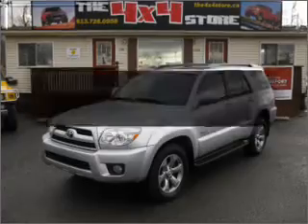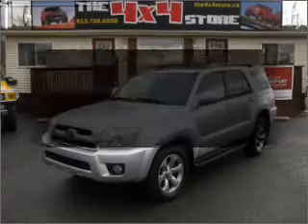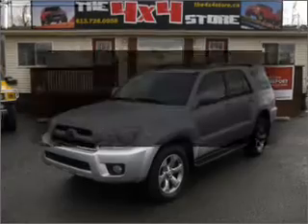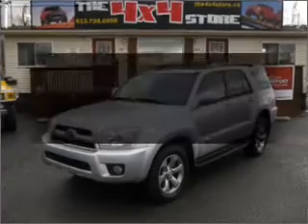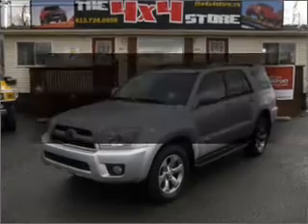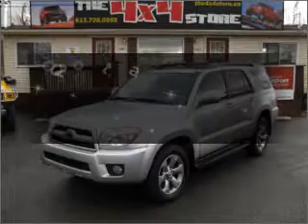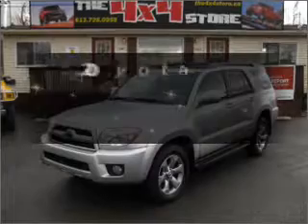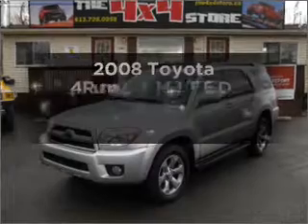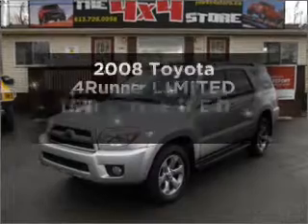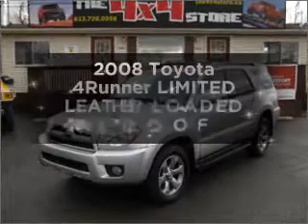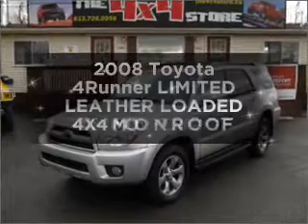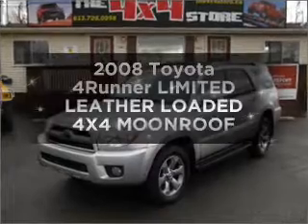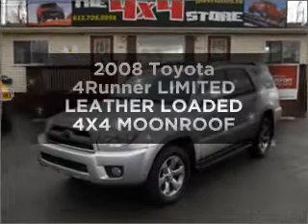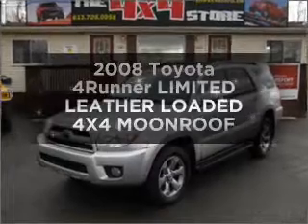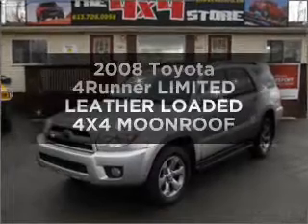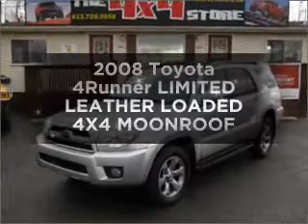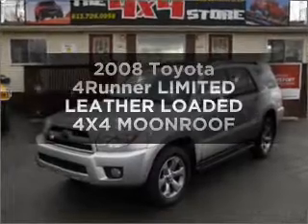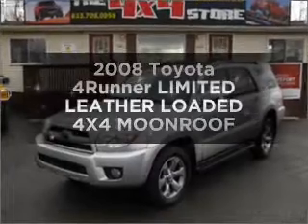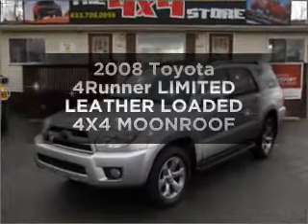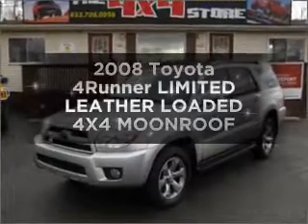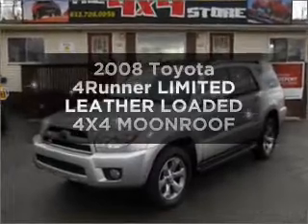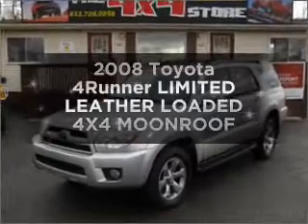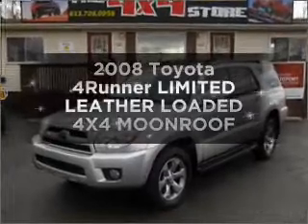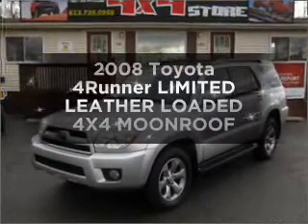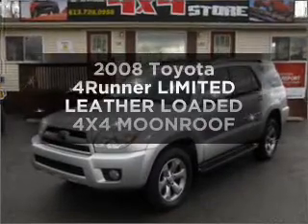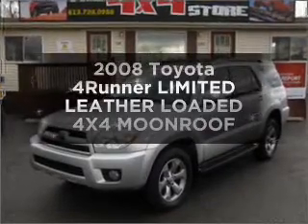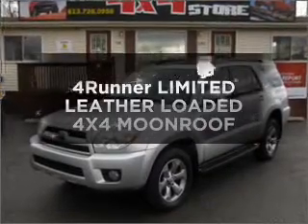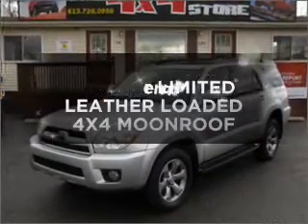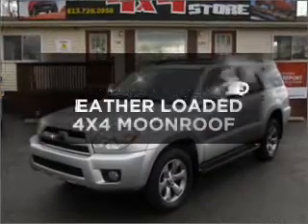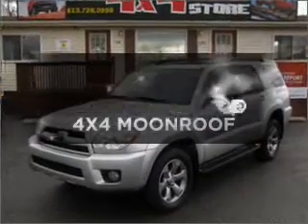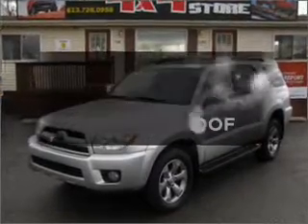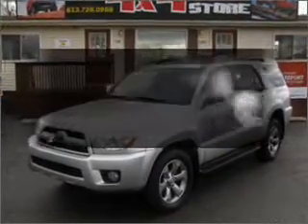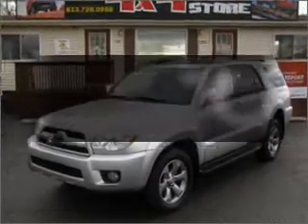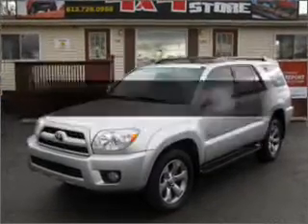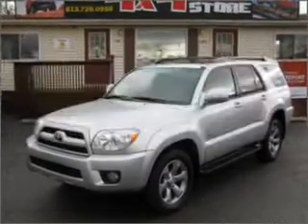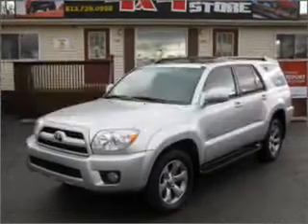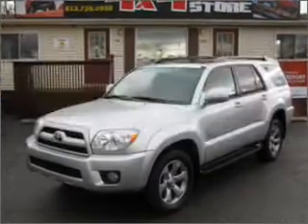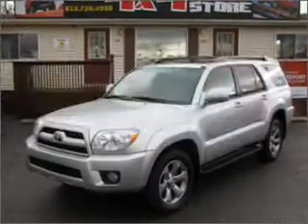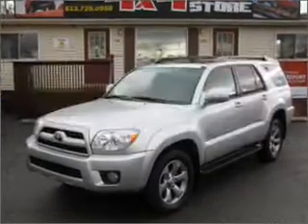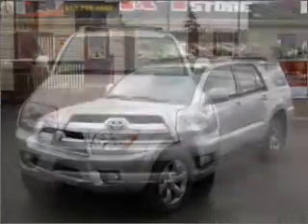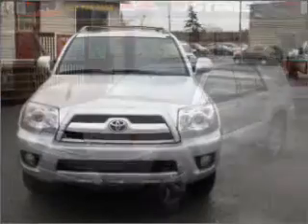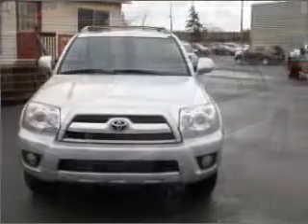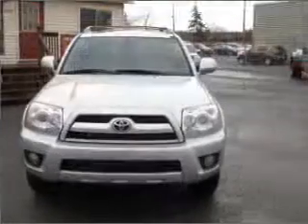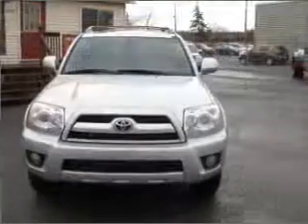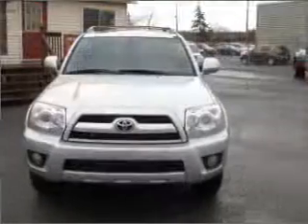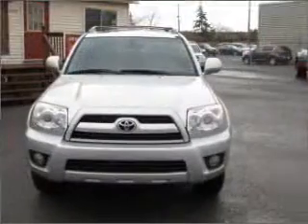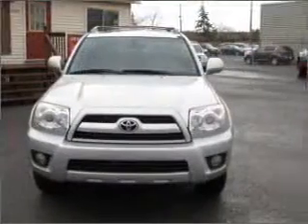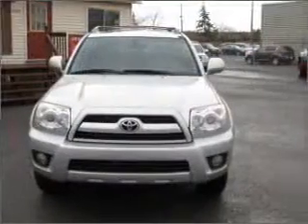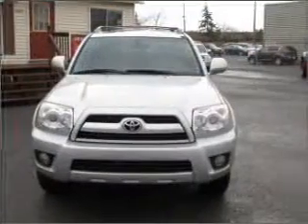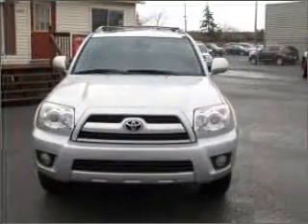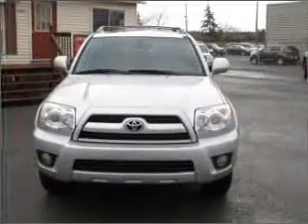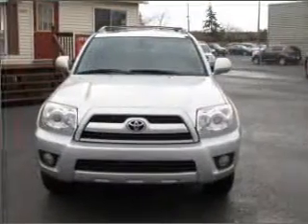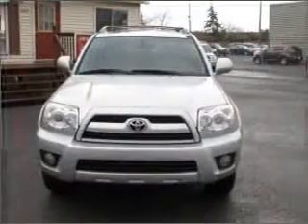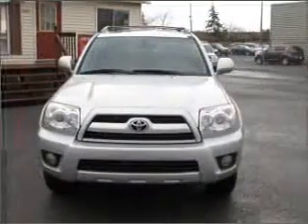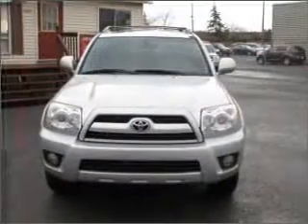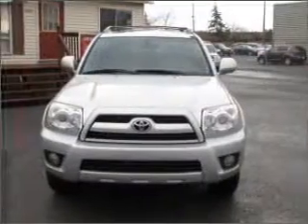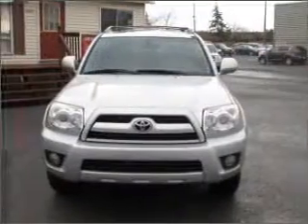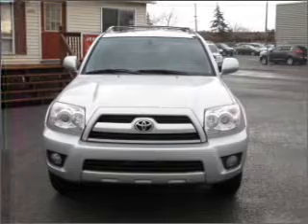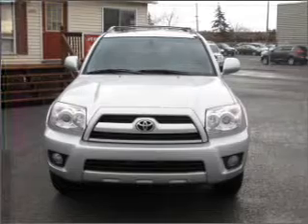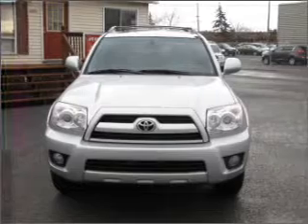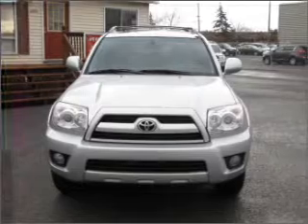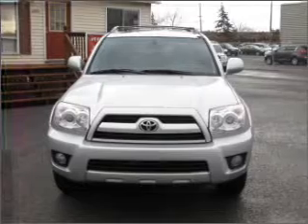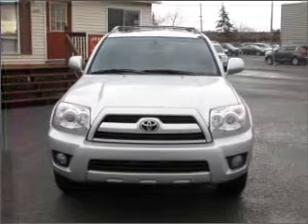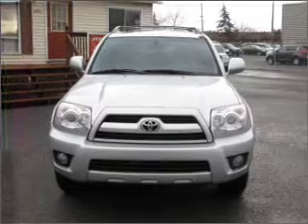Get noticed in this 2008 Toyota 4Runner. Everything you need under one roof with this great vehicle.